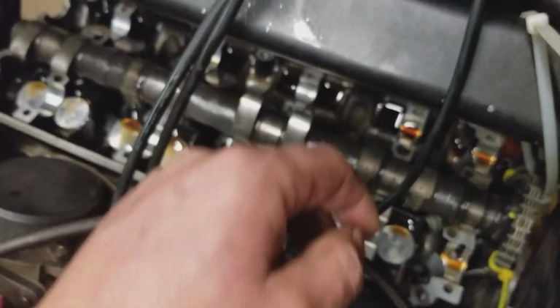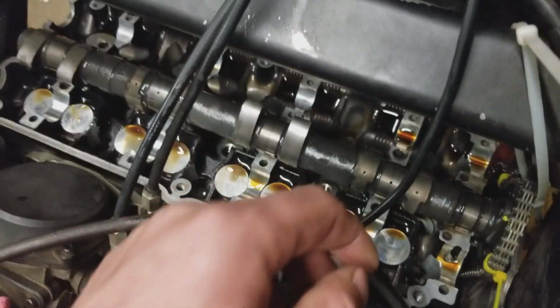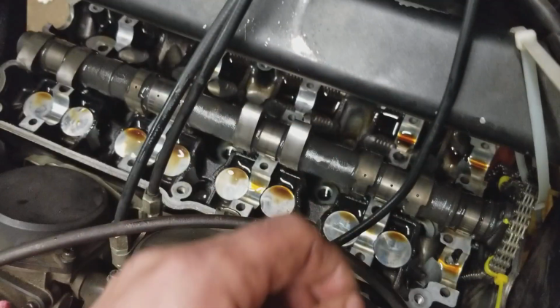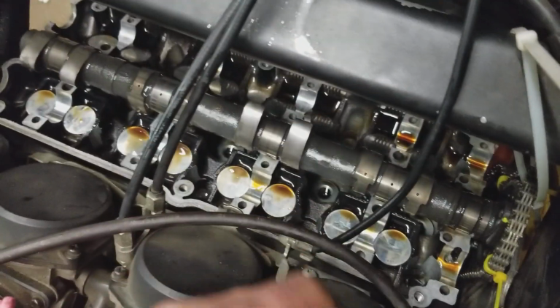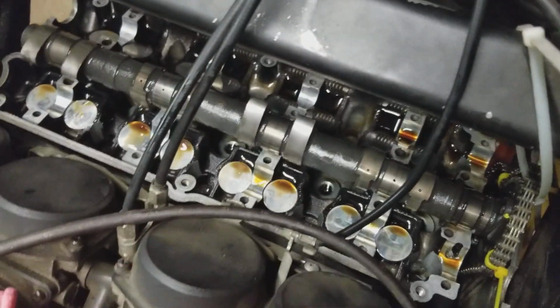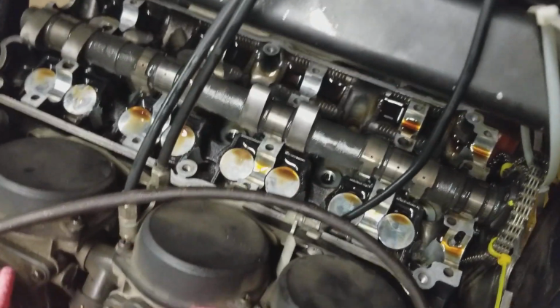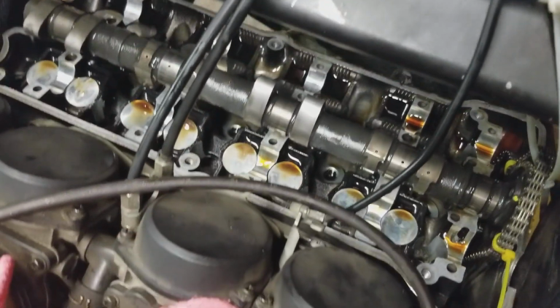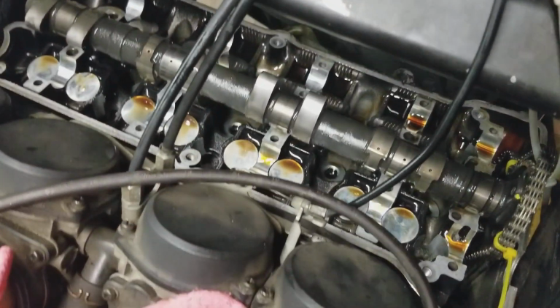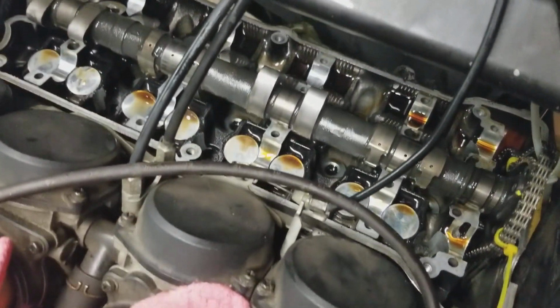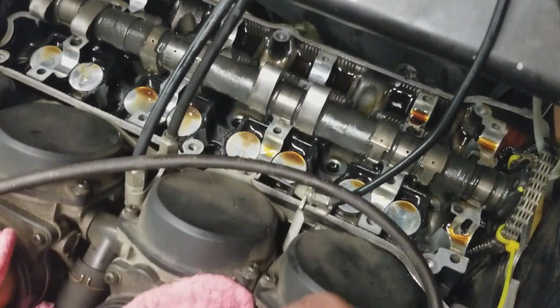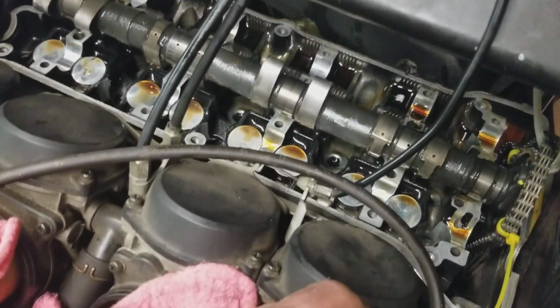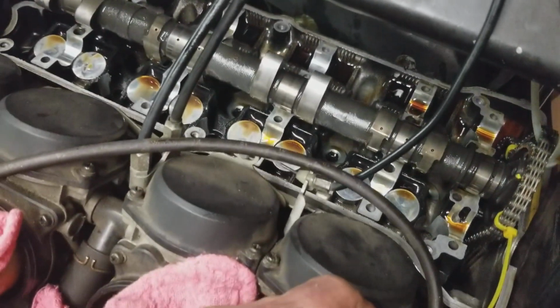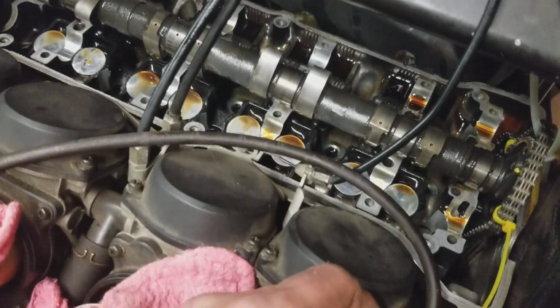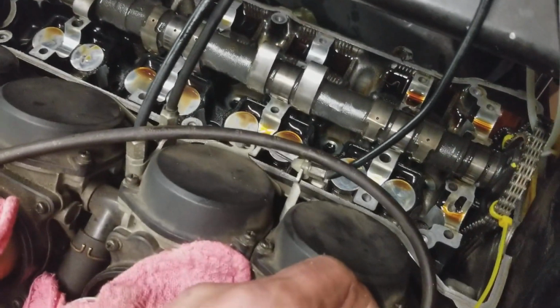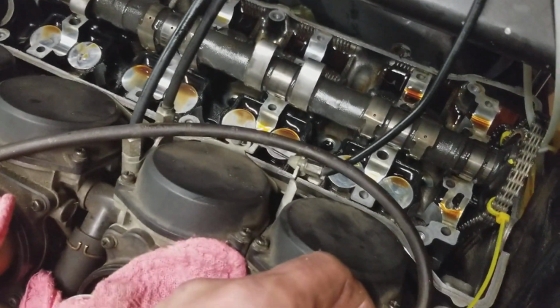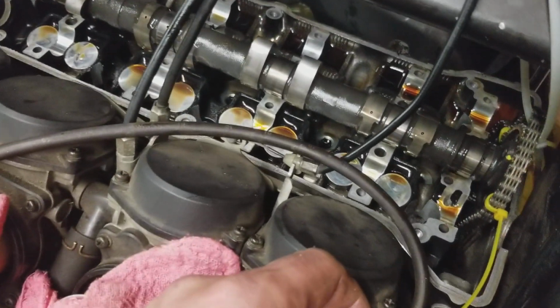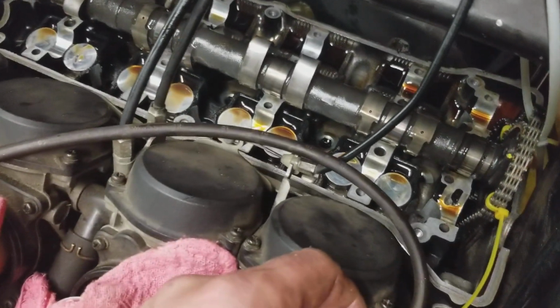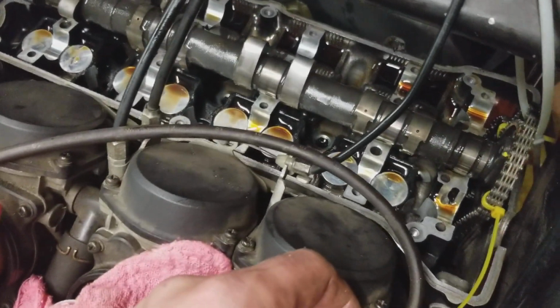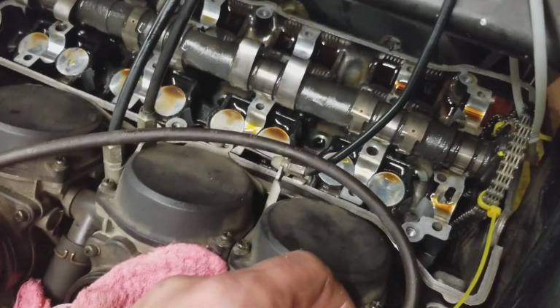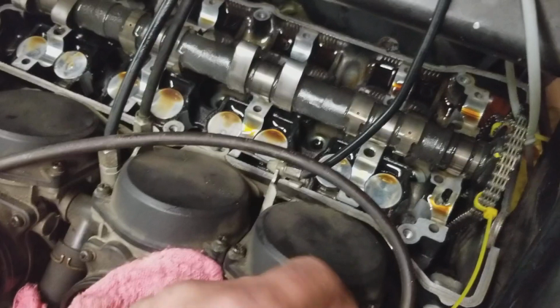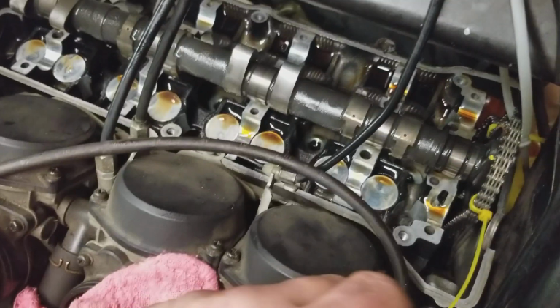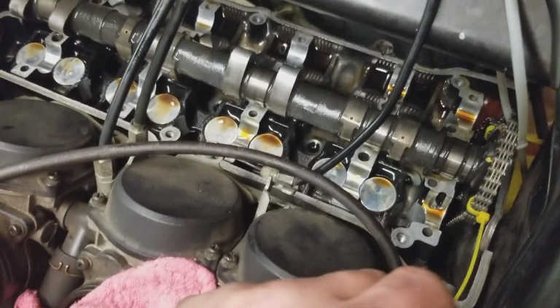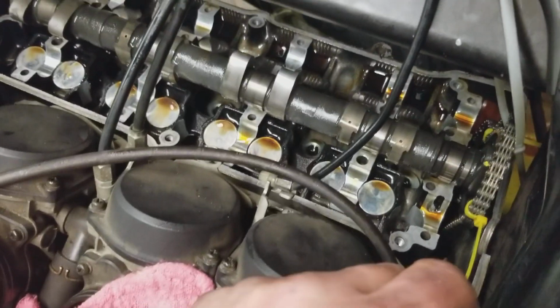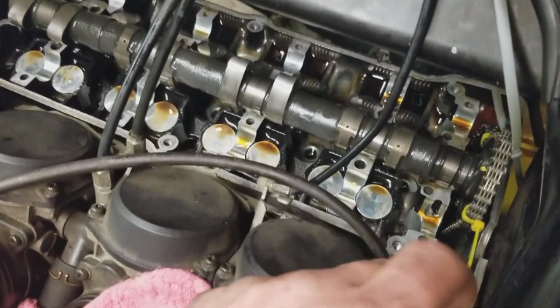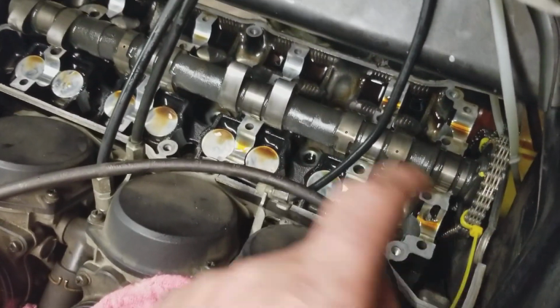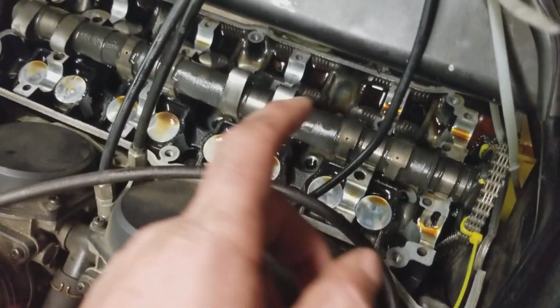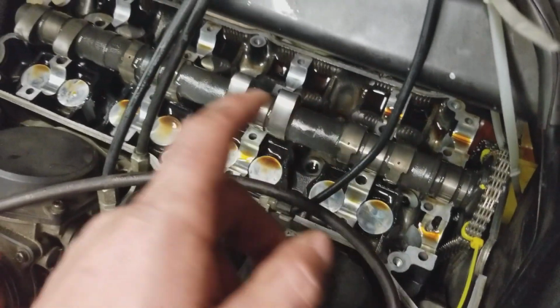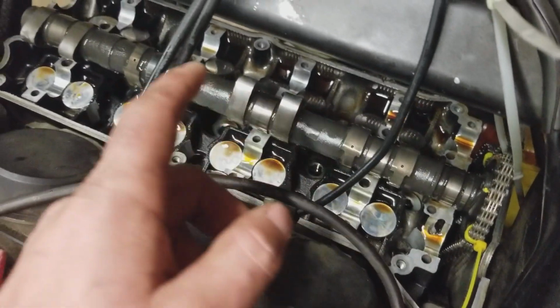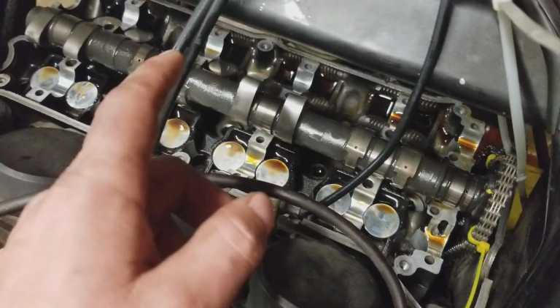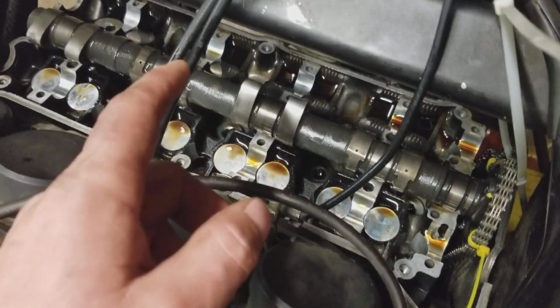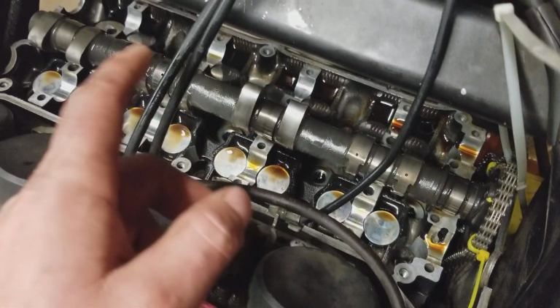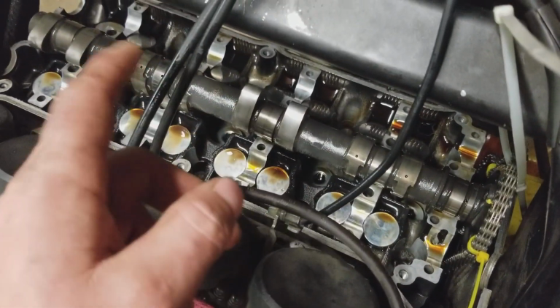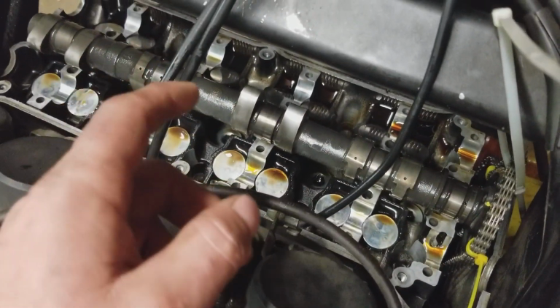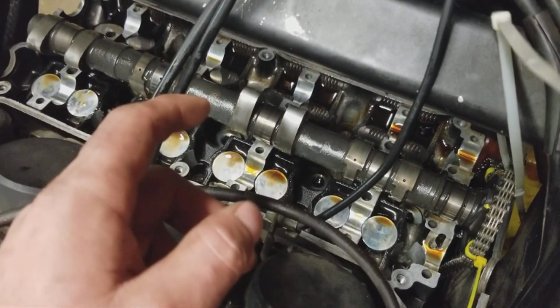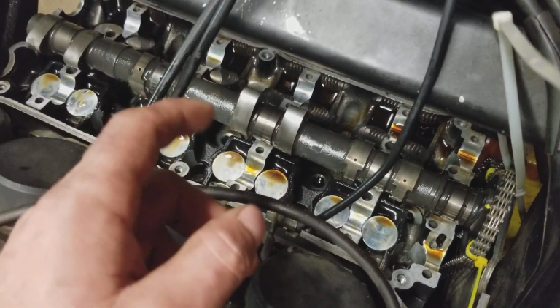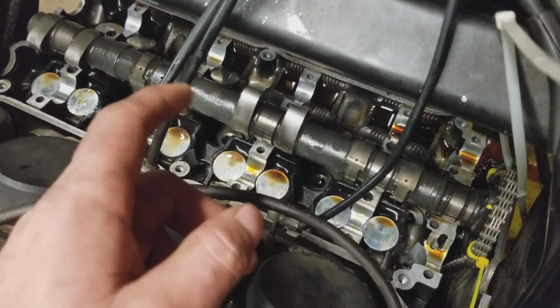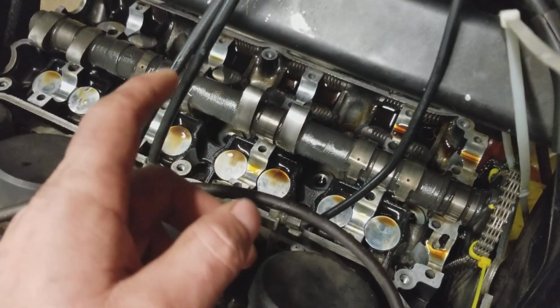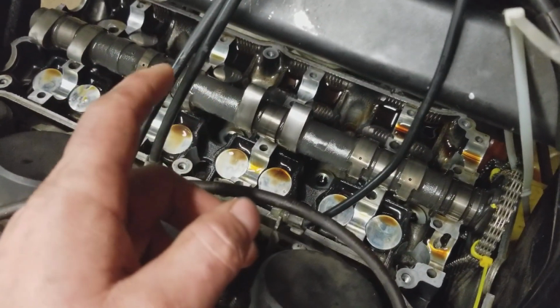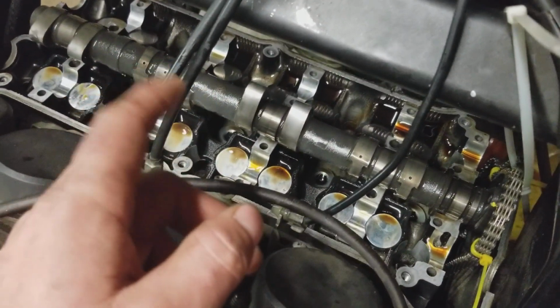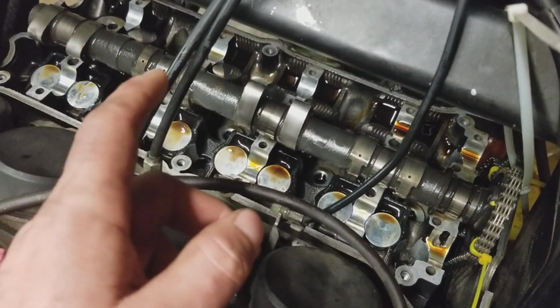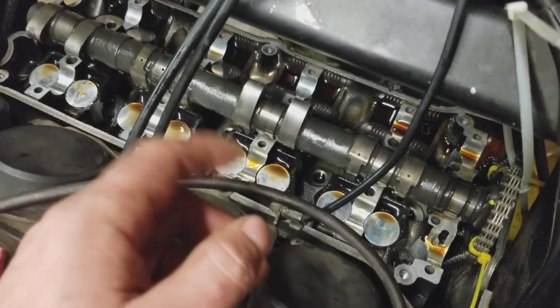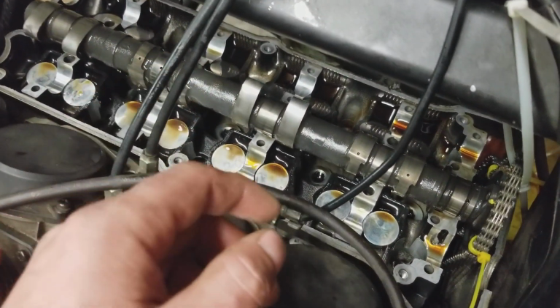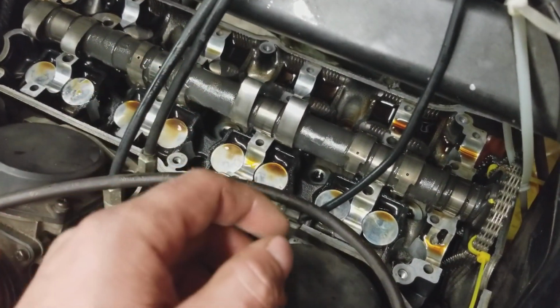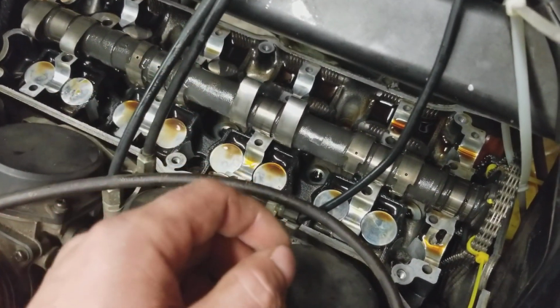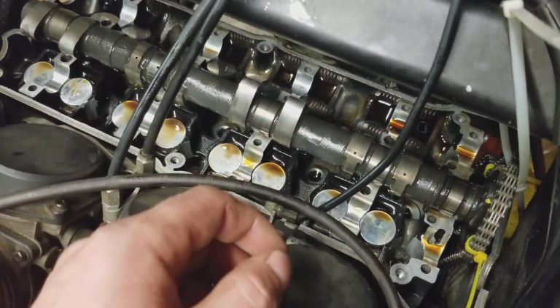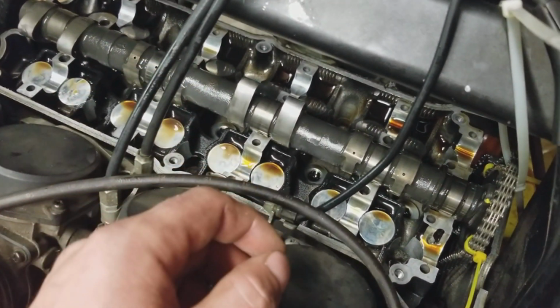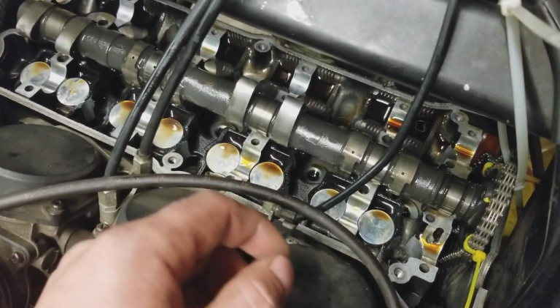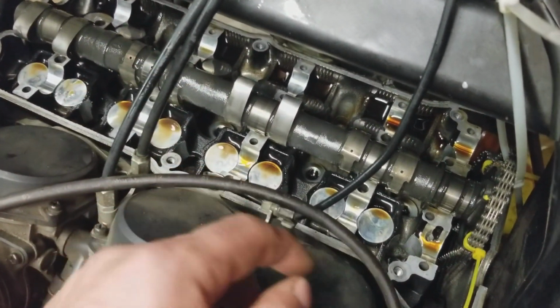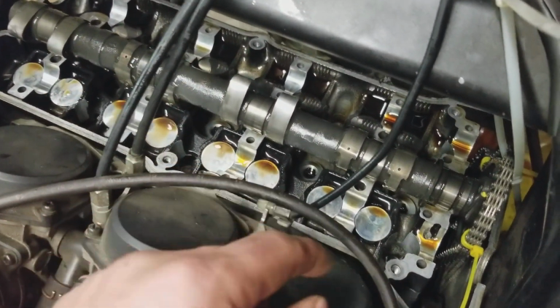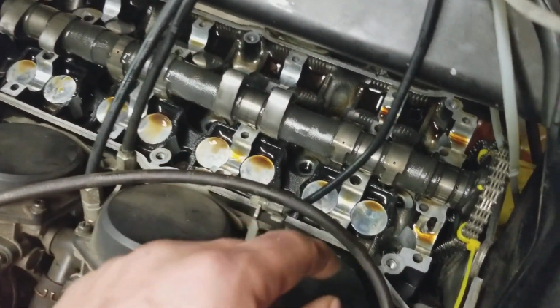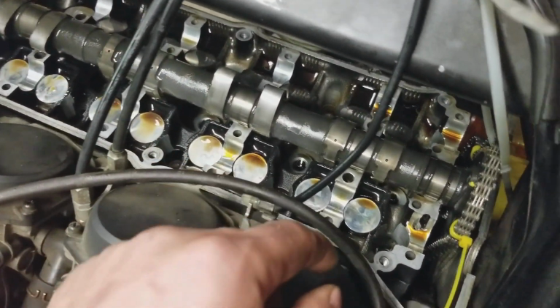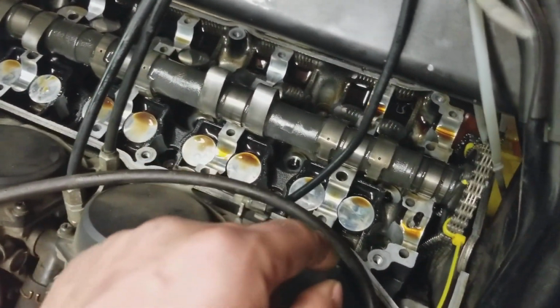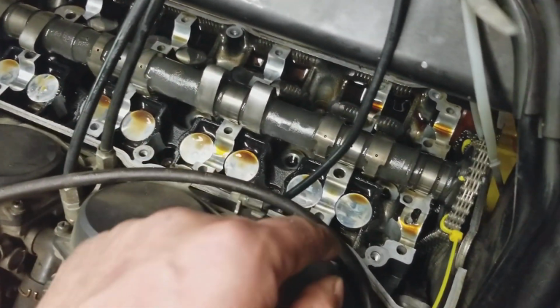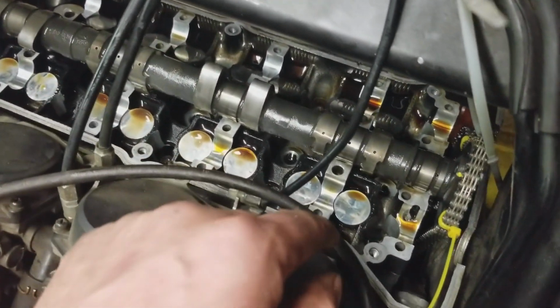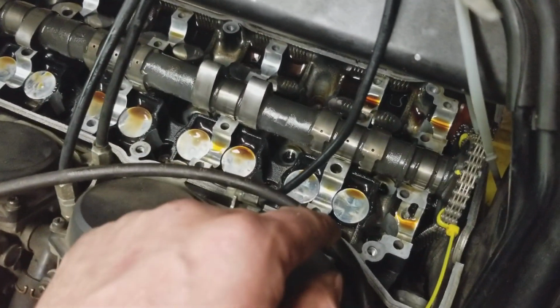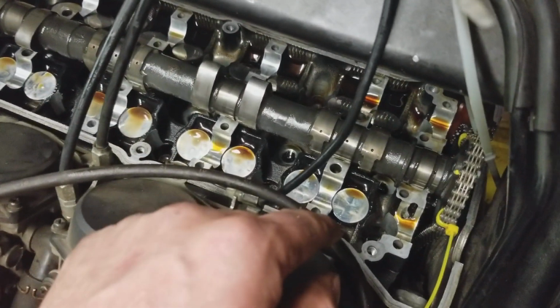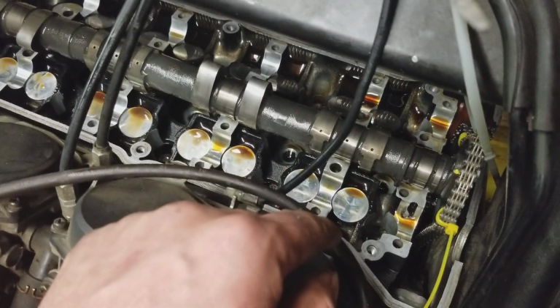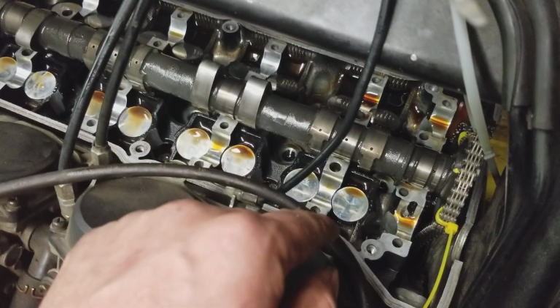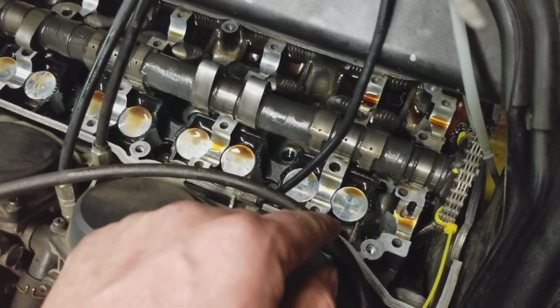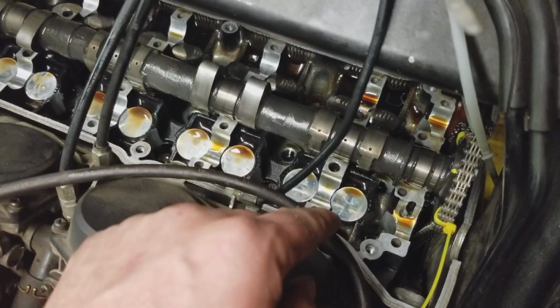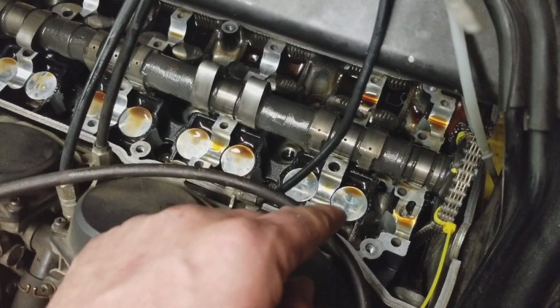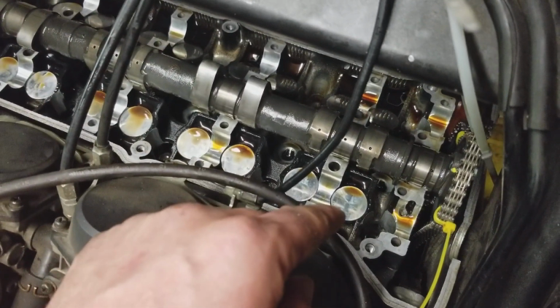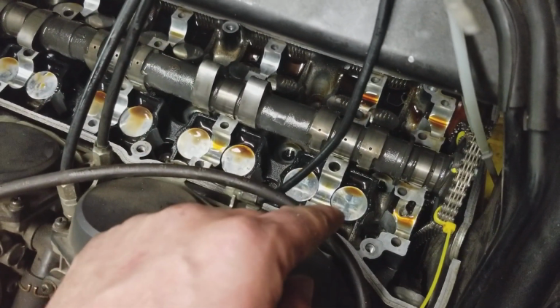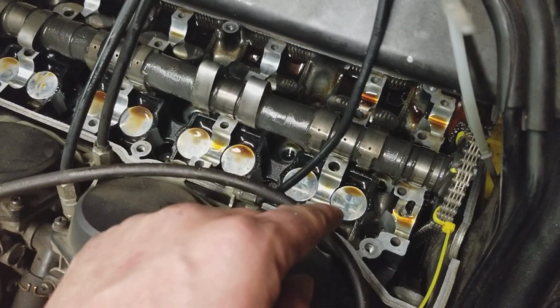I only had one that was really bad enough that I absolutely had to get. Two on the back side were a little loose, so I decided to go ahead and do them as well.